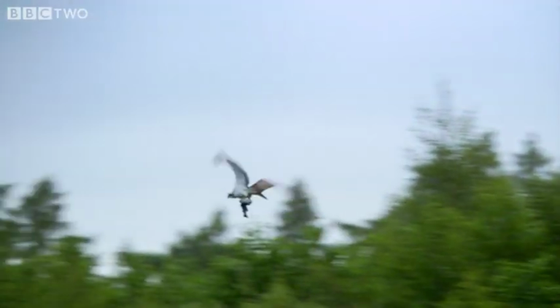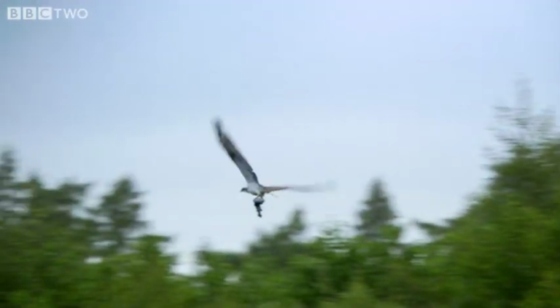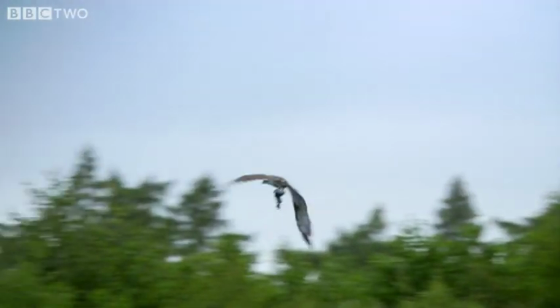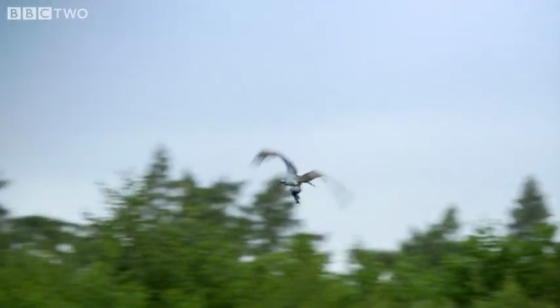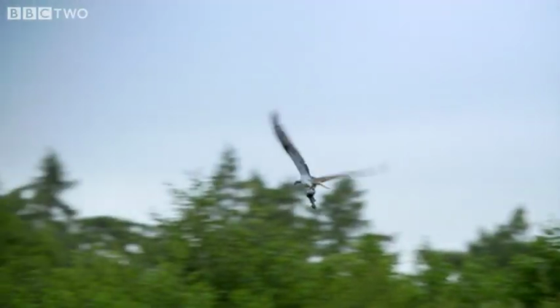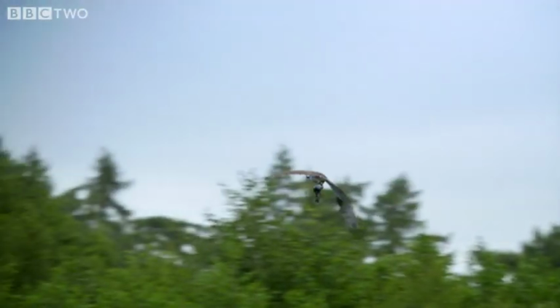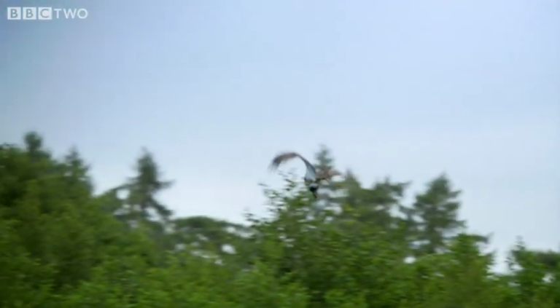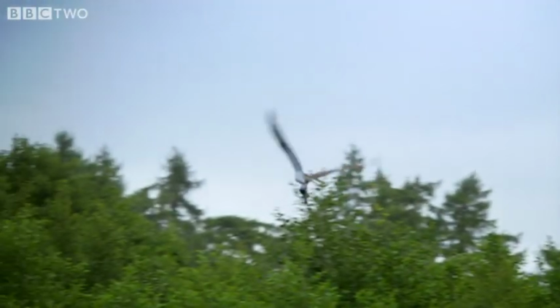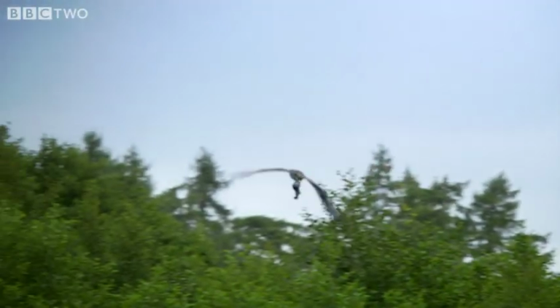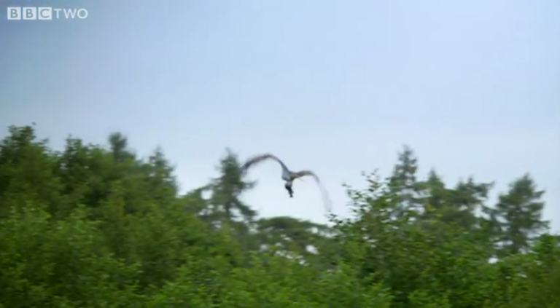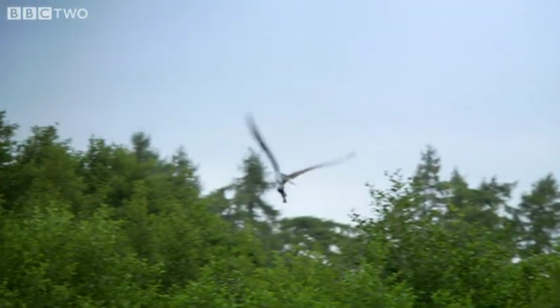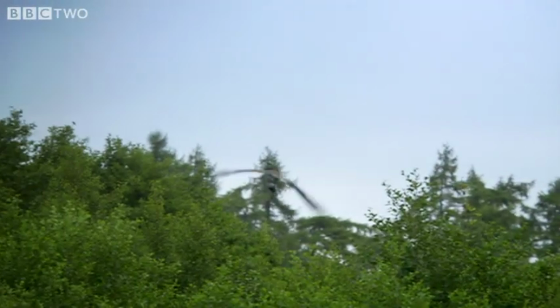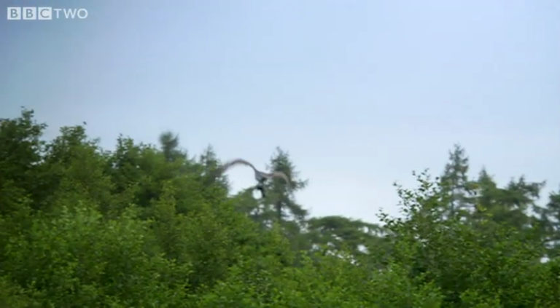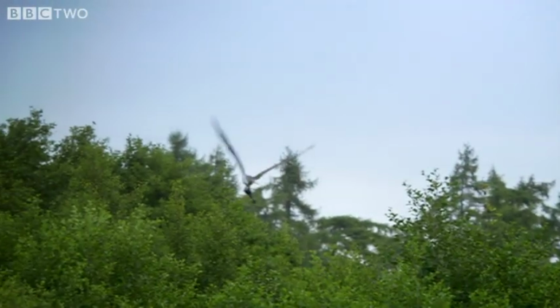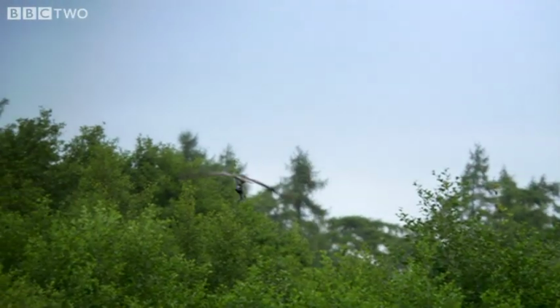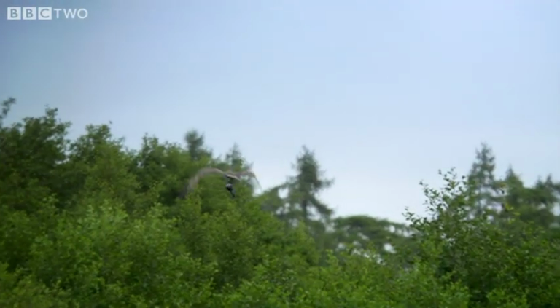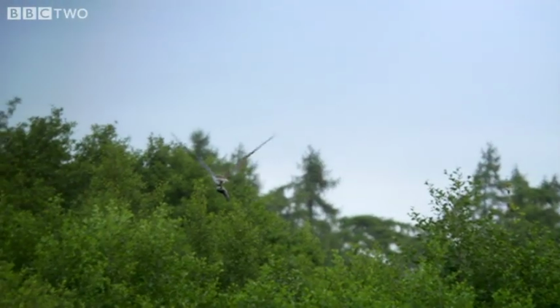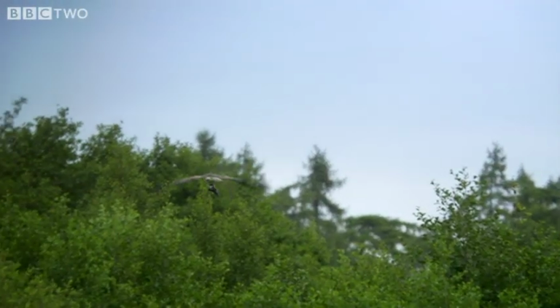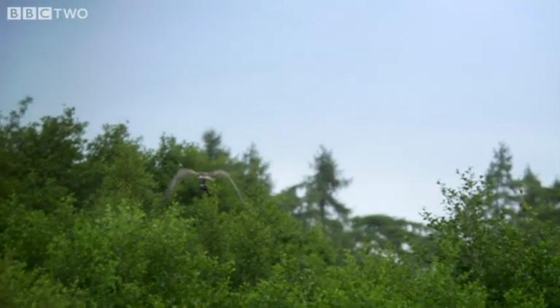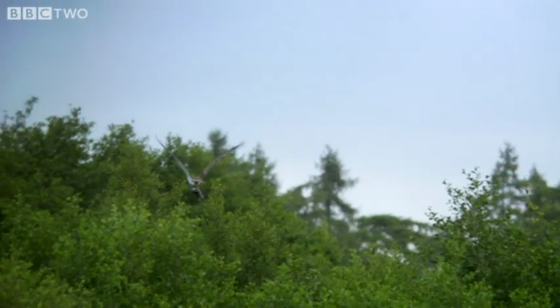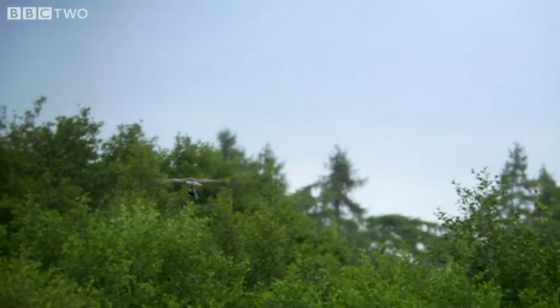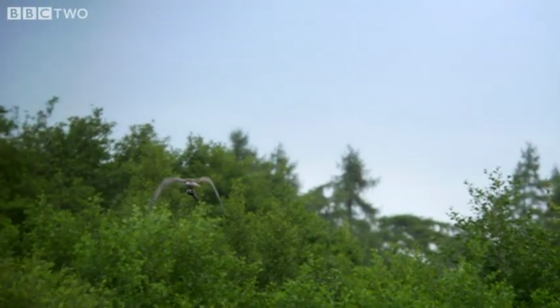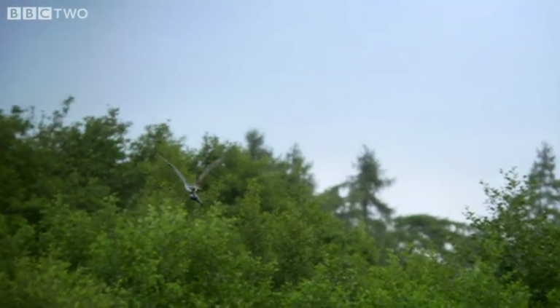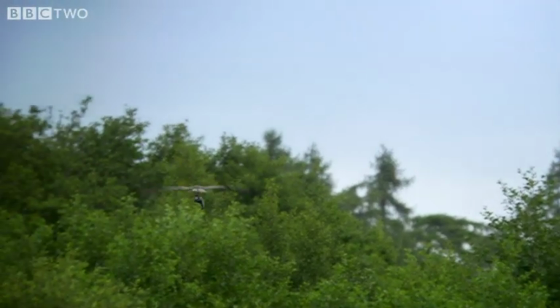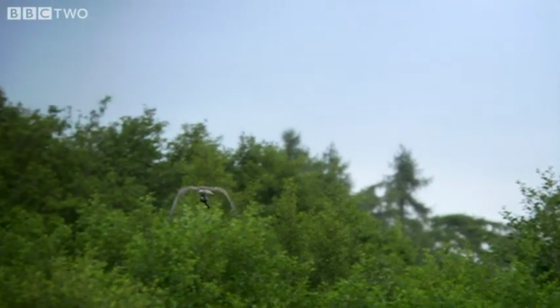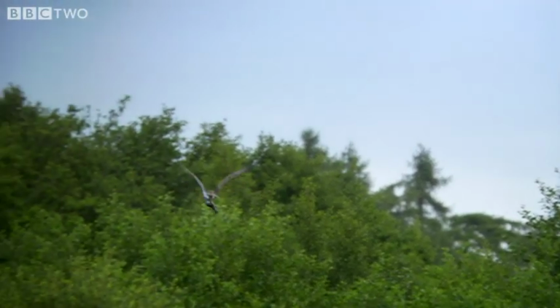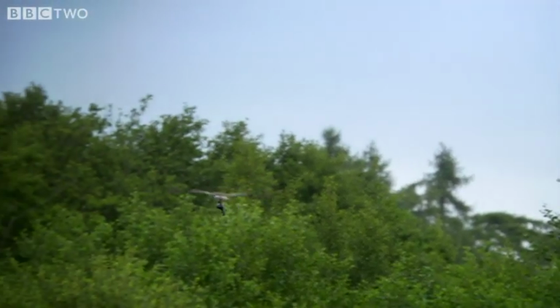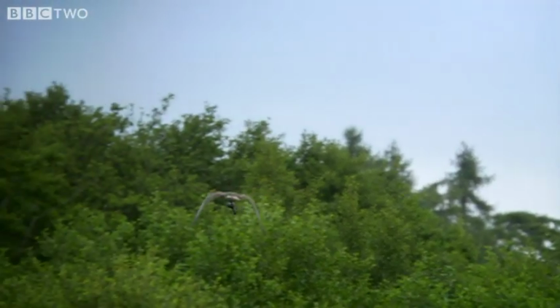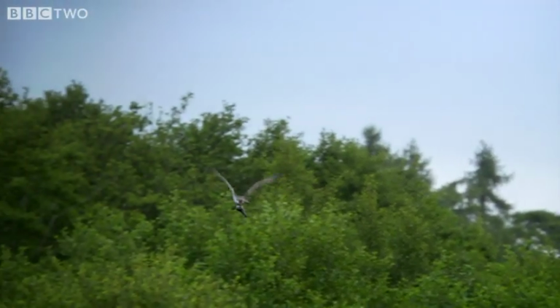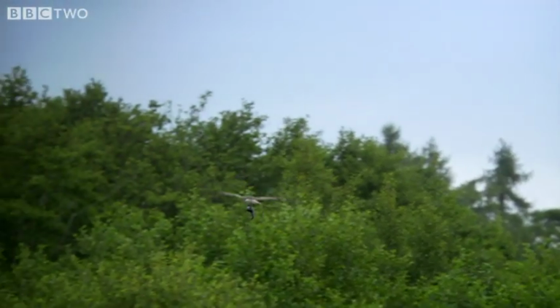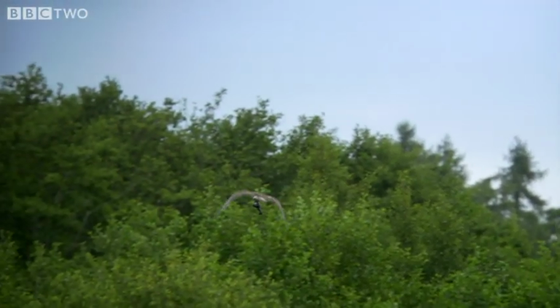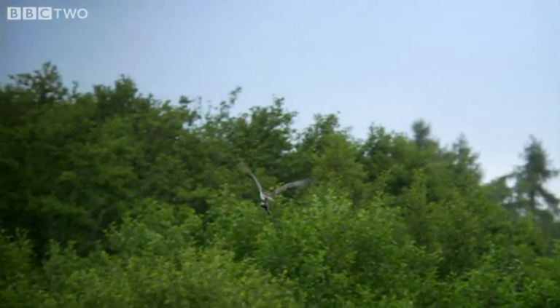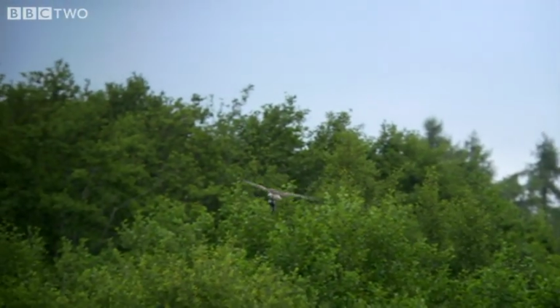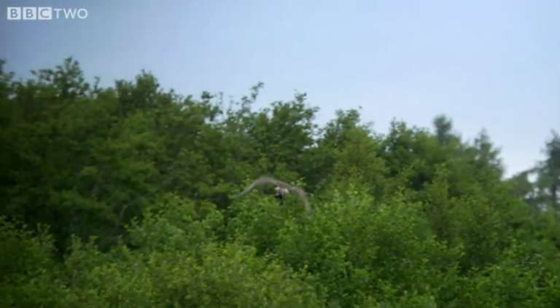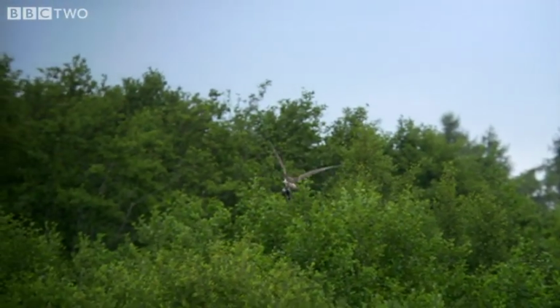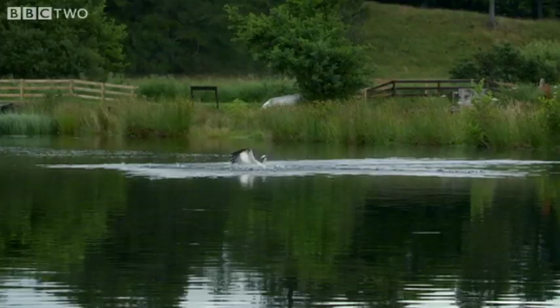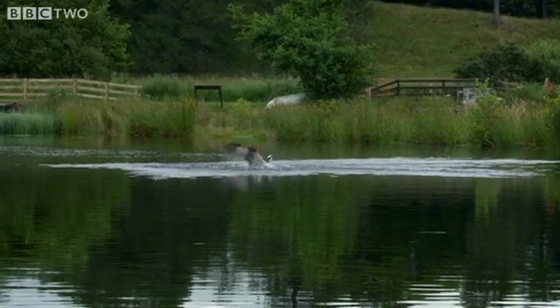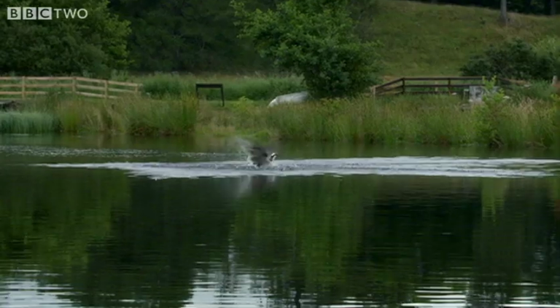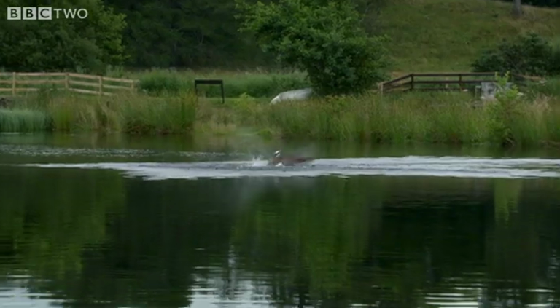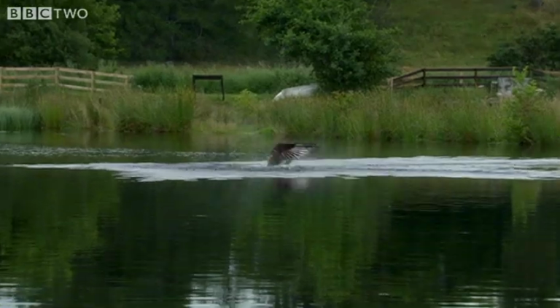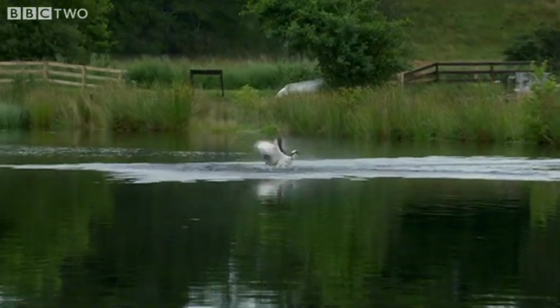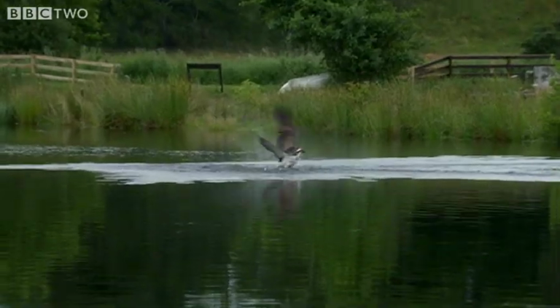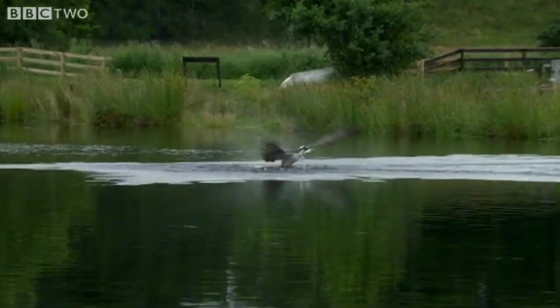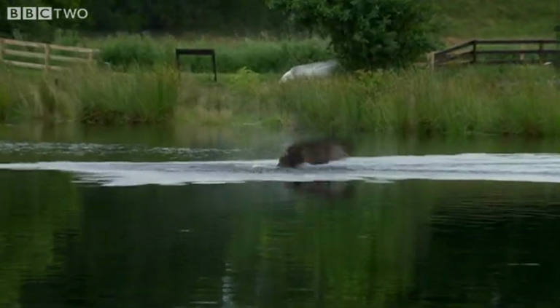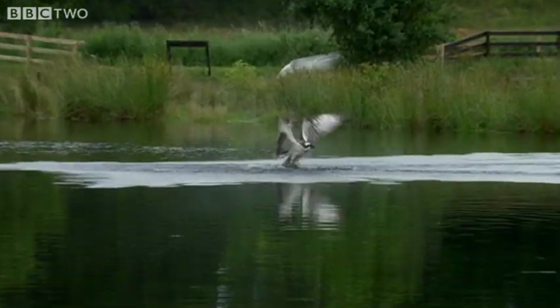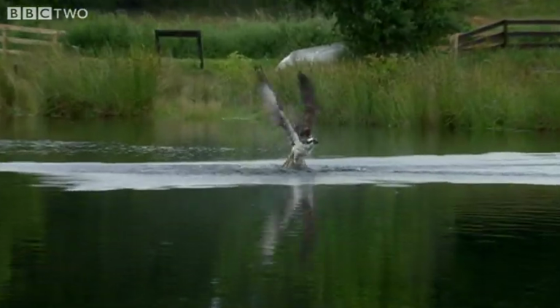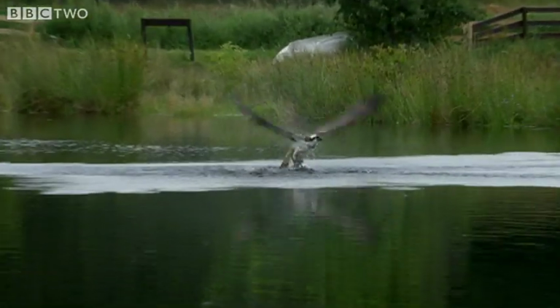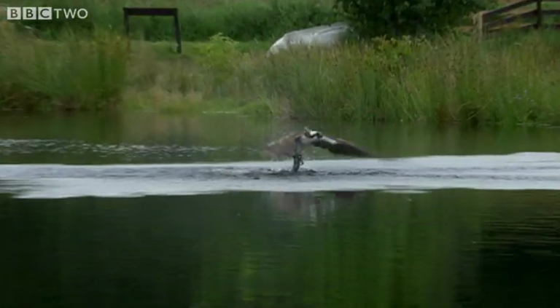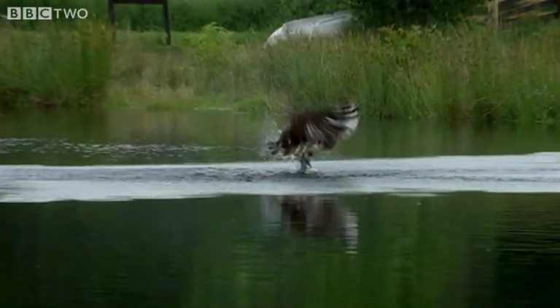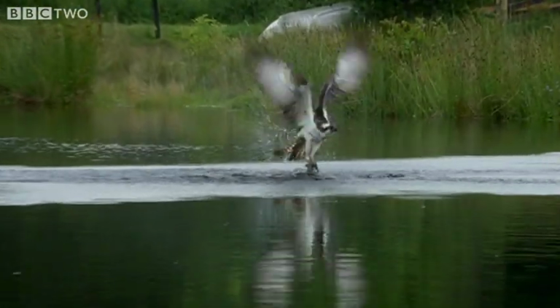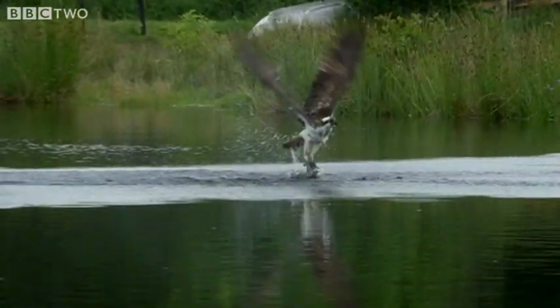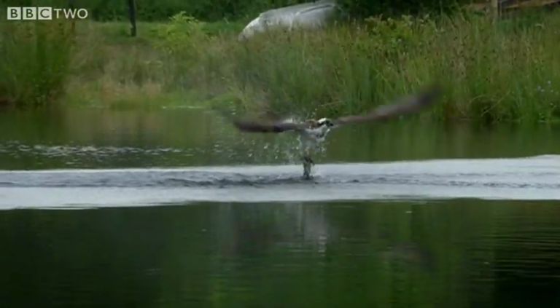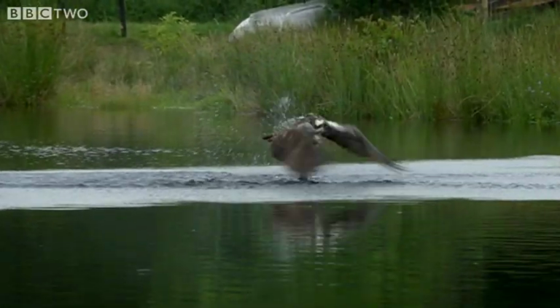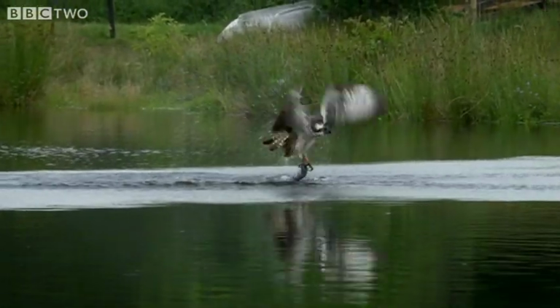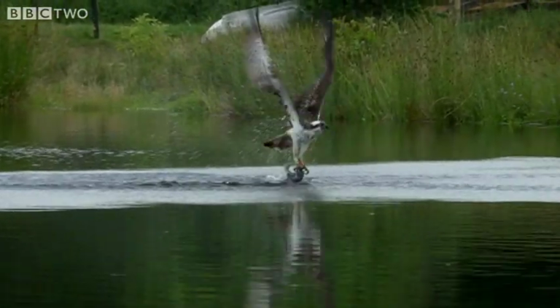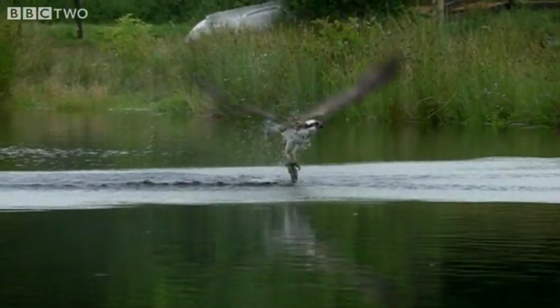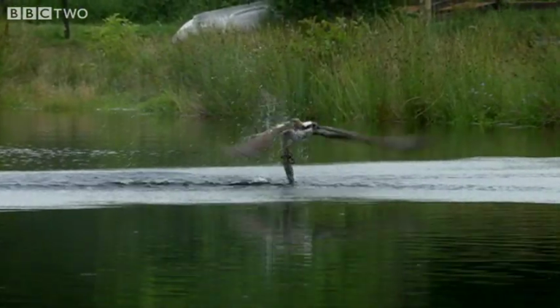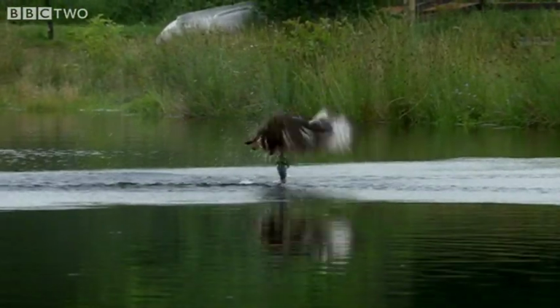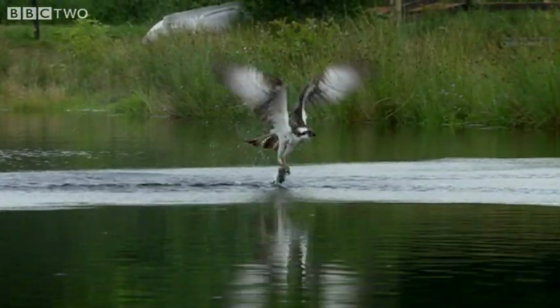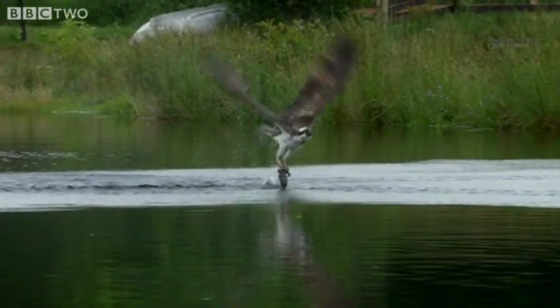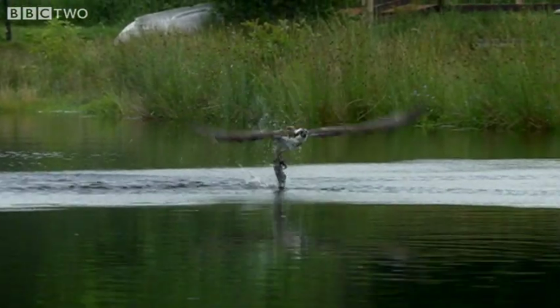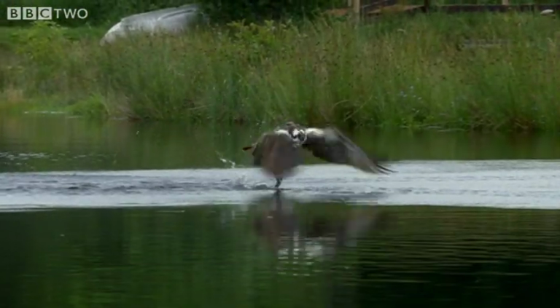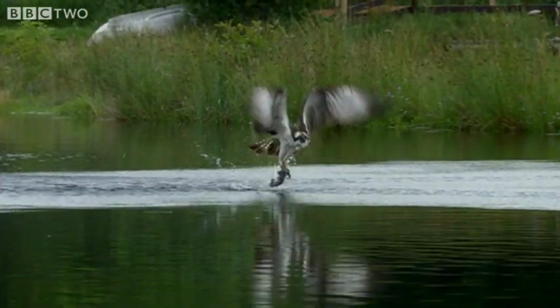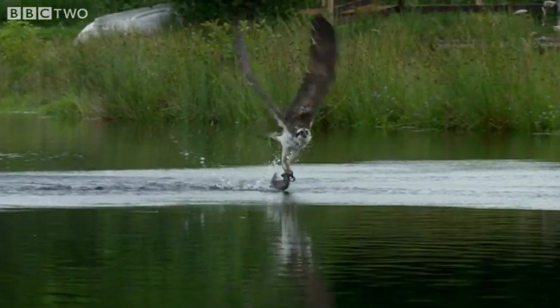But the reason that this particular spot is so popular with ospreys is that this is a fish farm — it's heaving with fish.